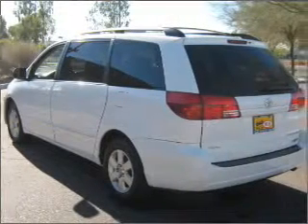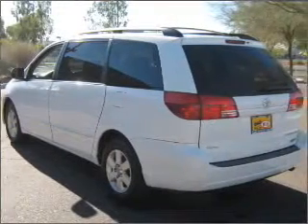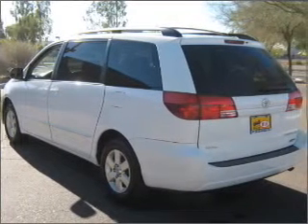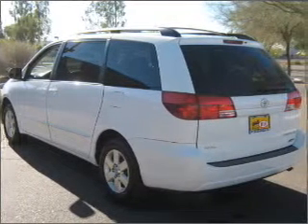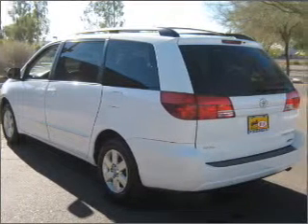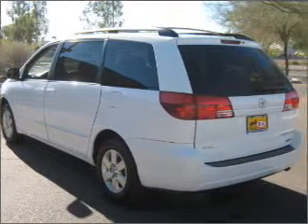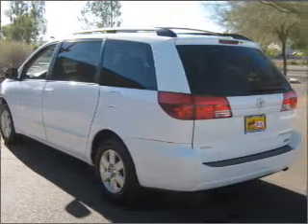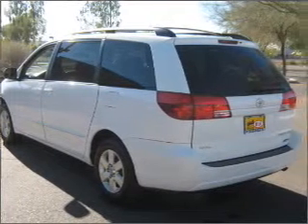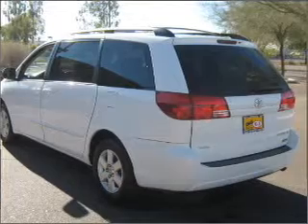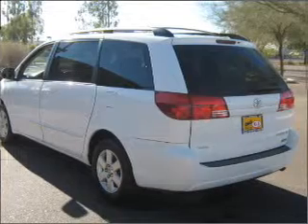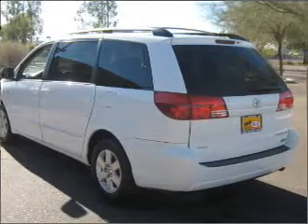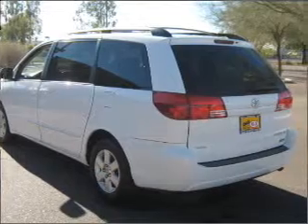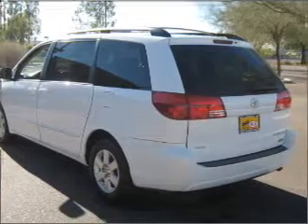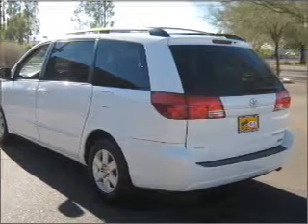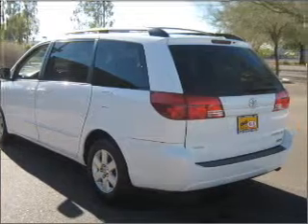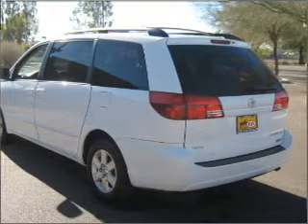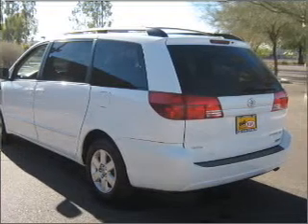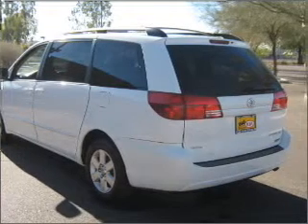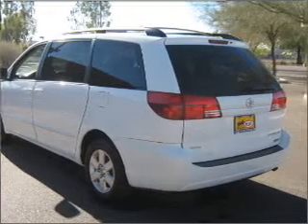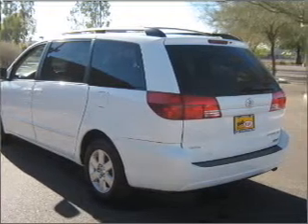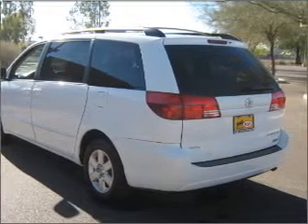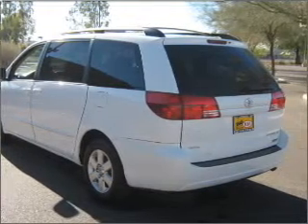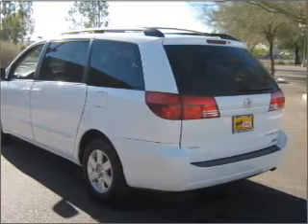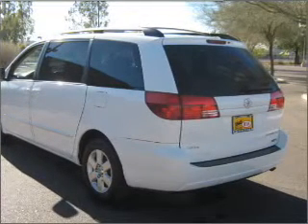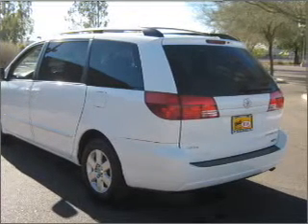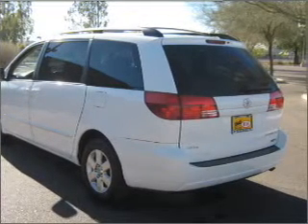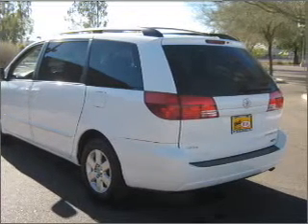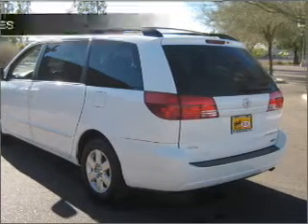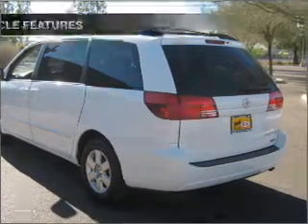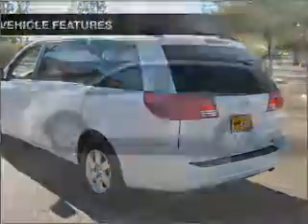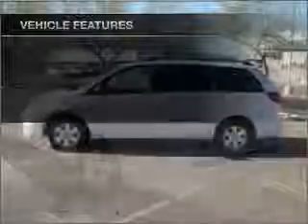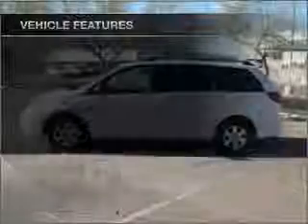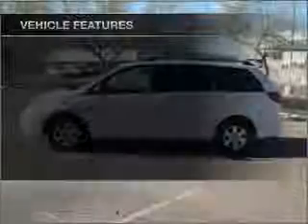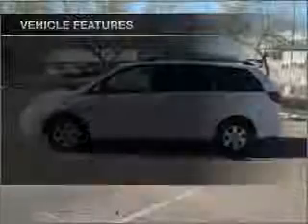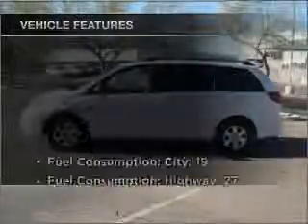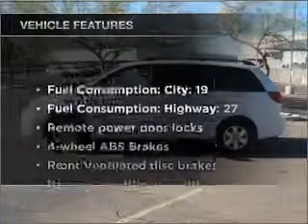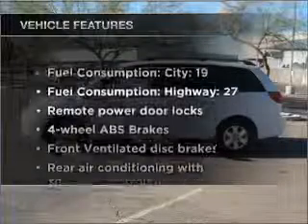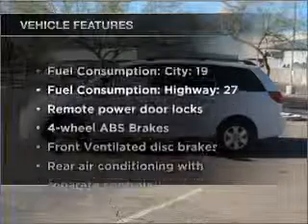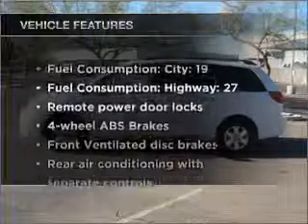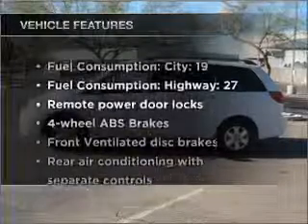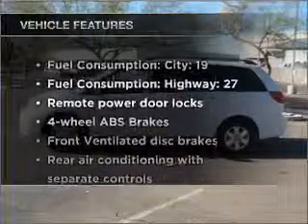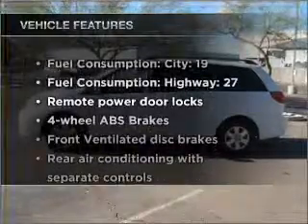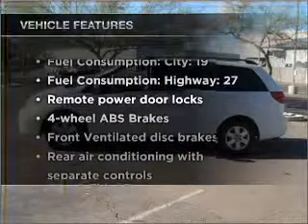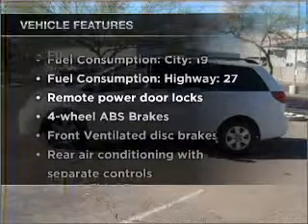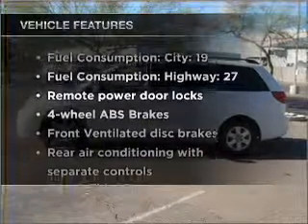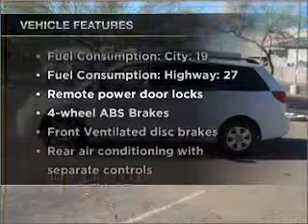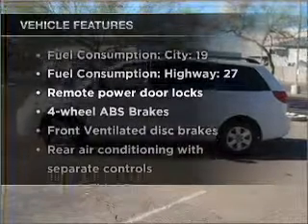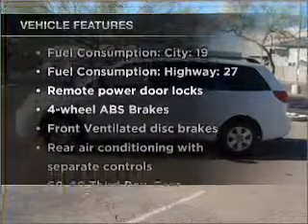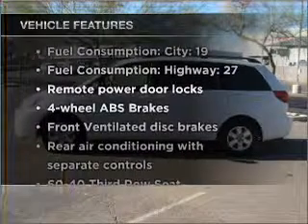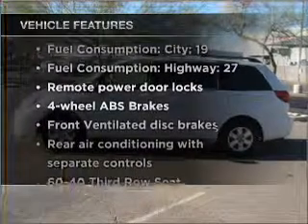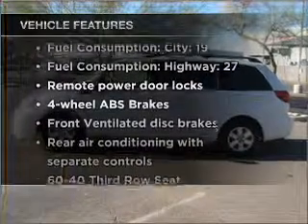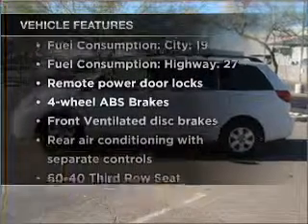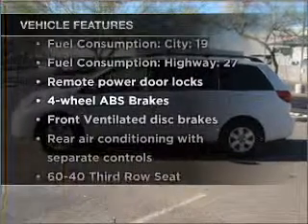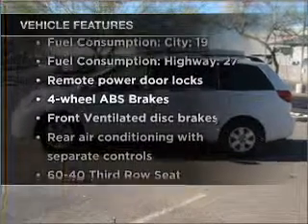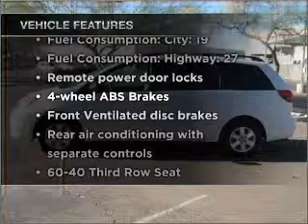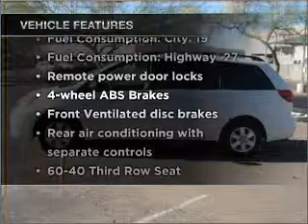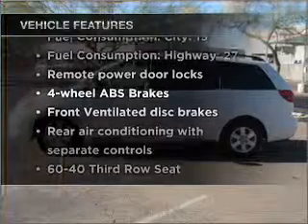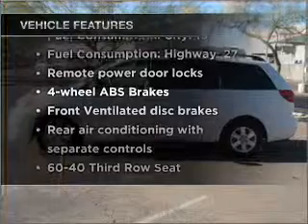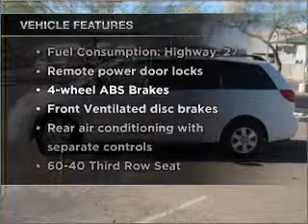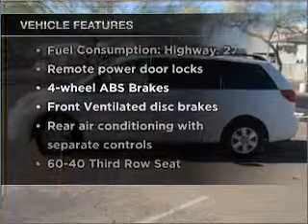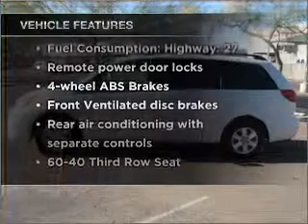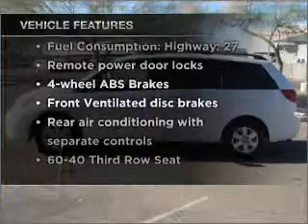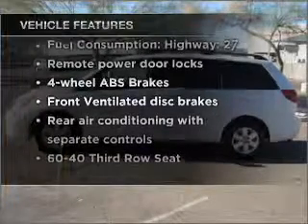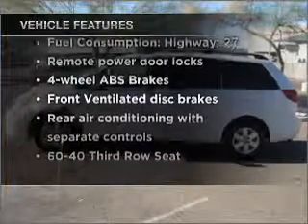Anti-lock brakes help you bring your vehicle to a safe stop. Plus, enjoy these notable features that are included in this vehicle: air conditioning,